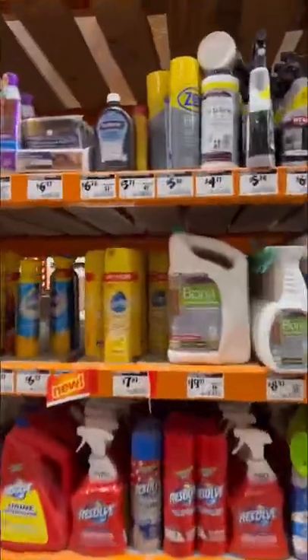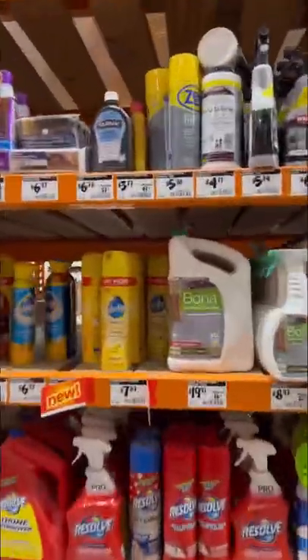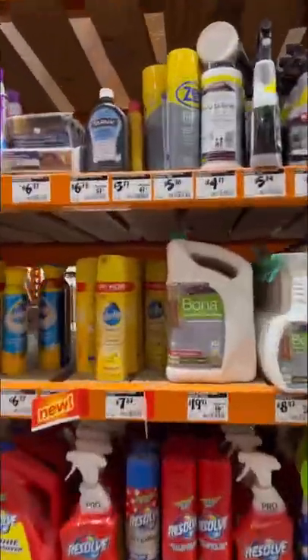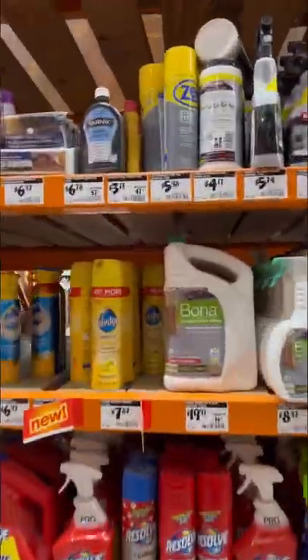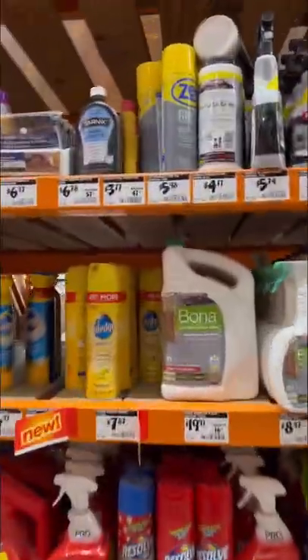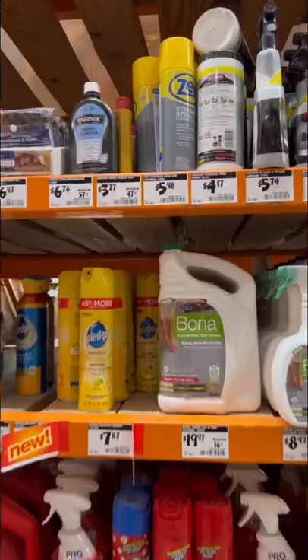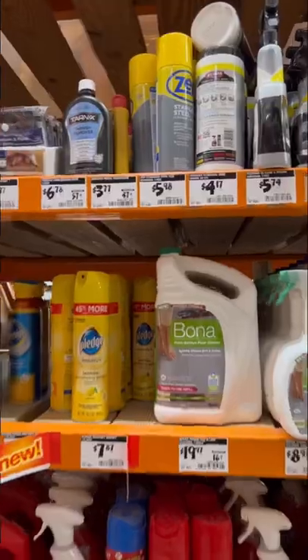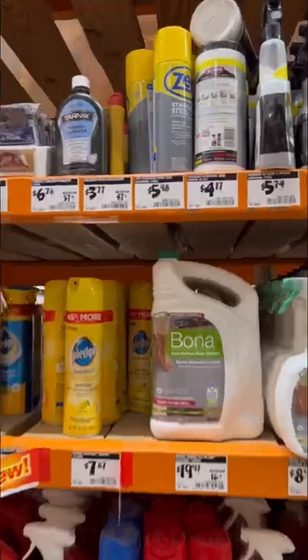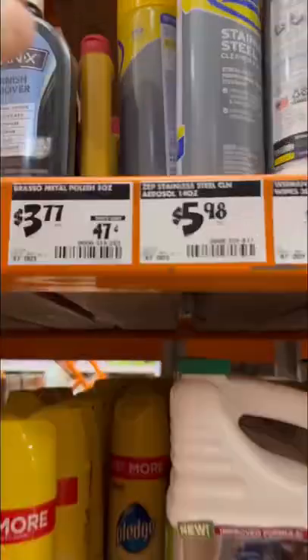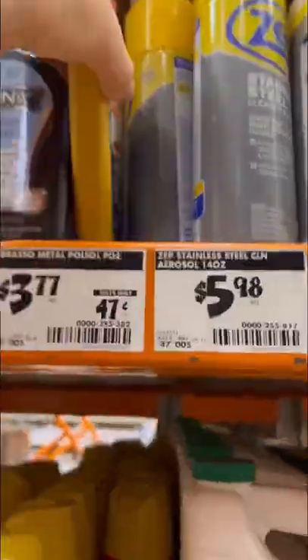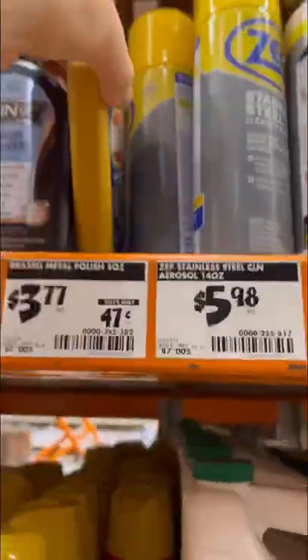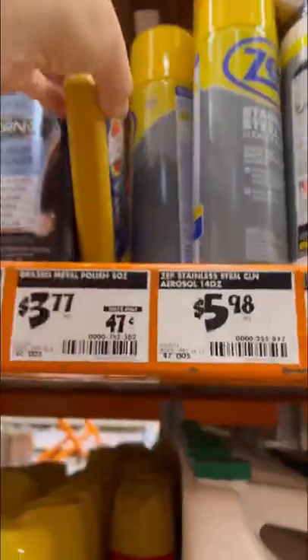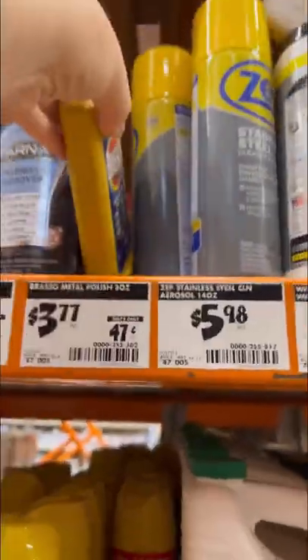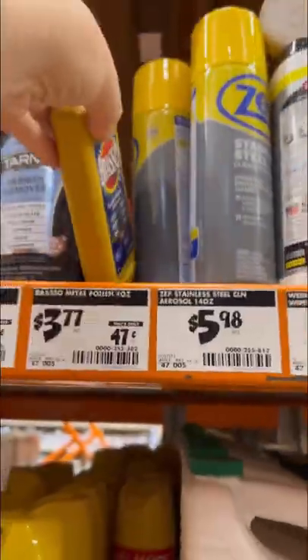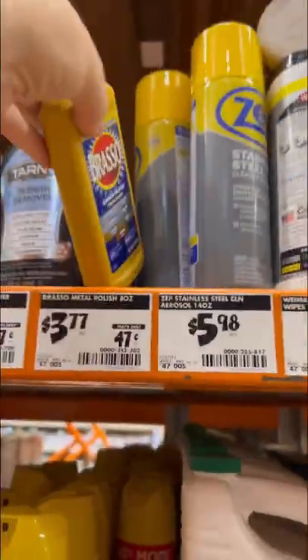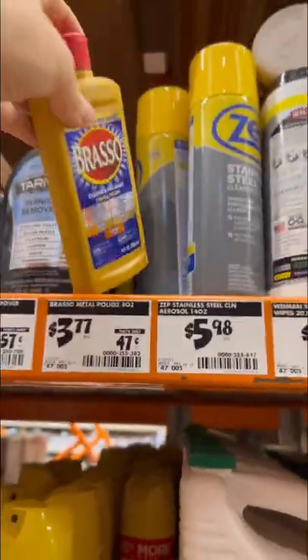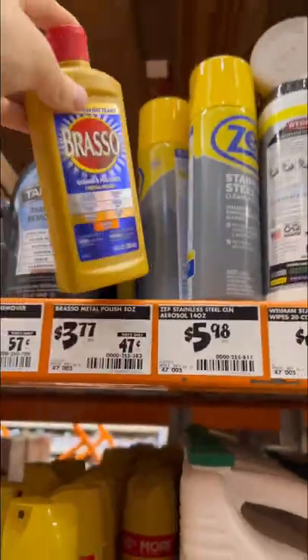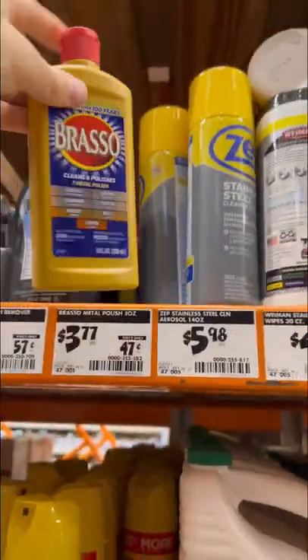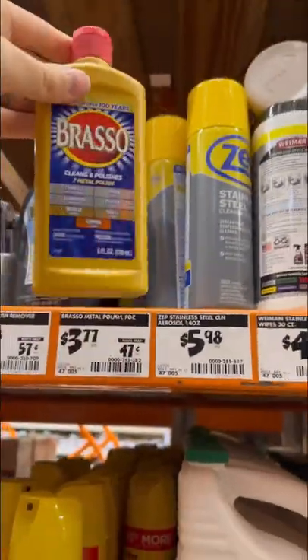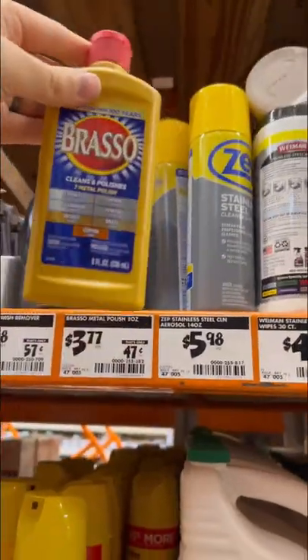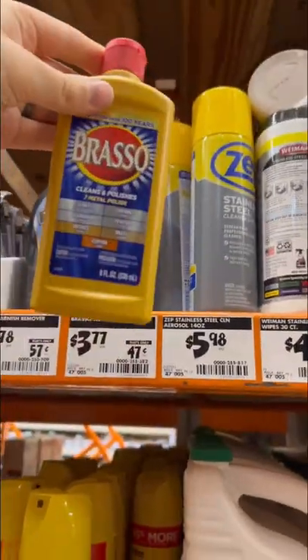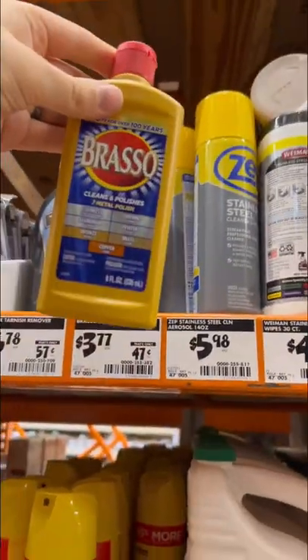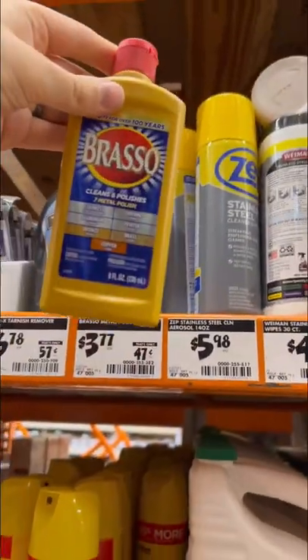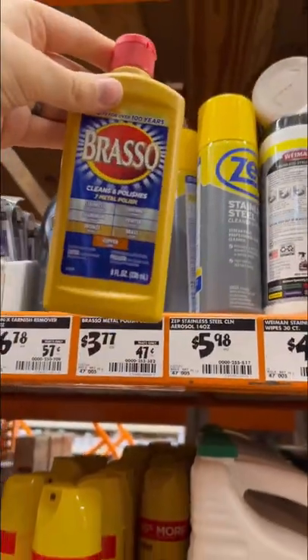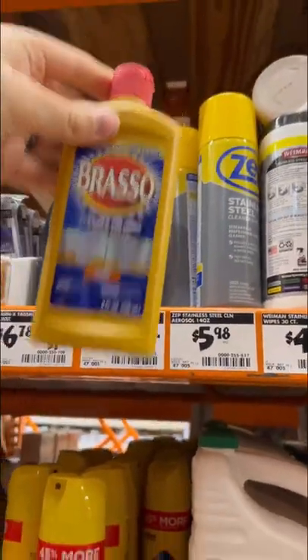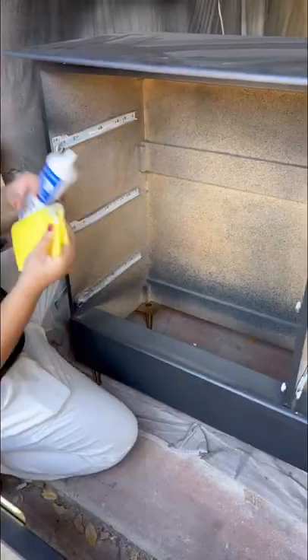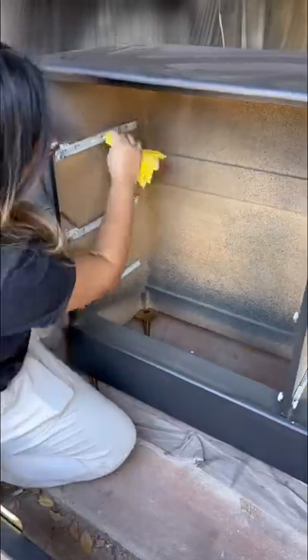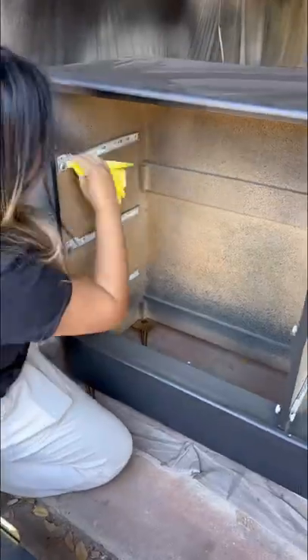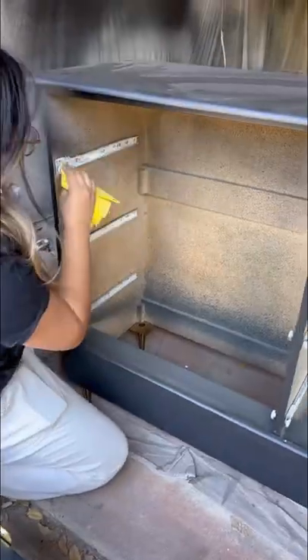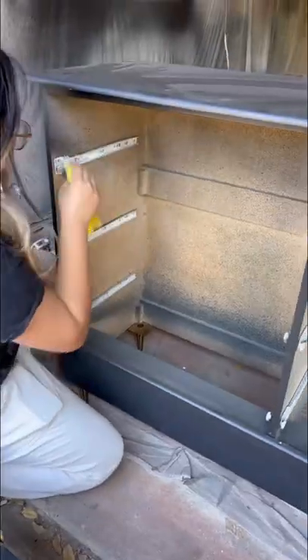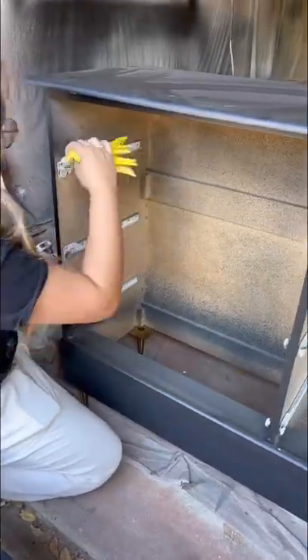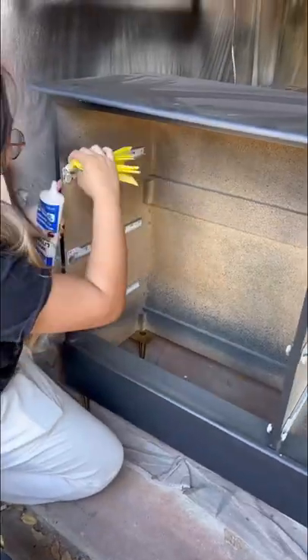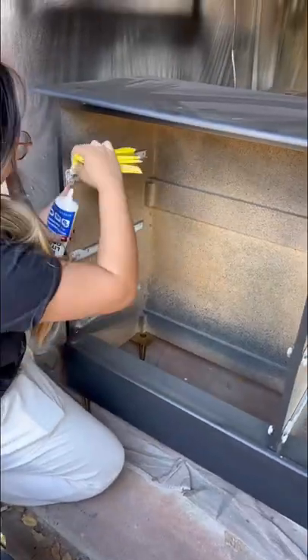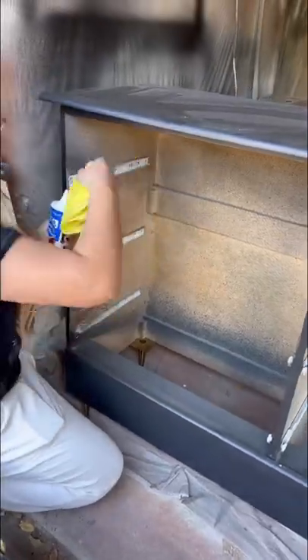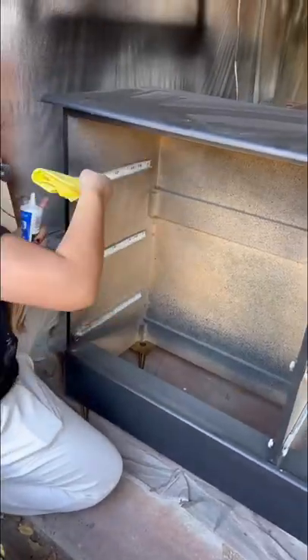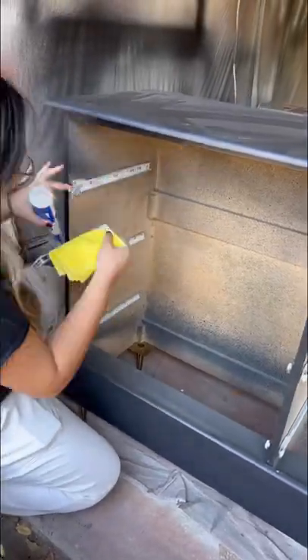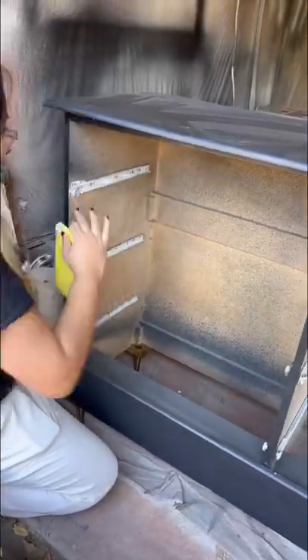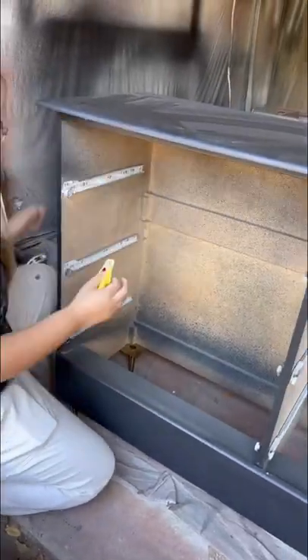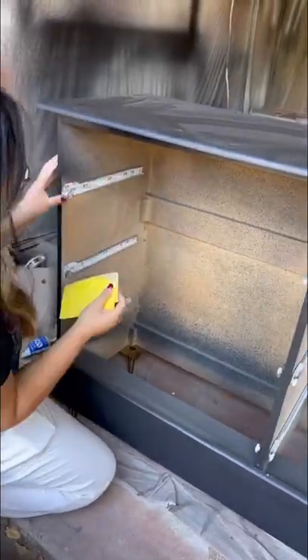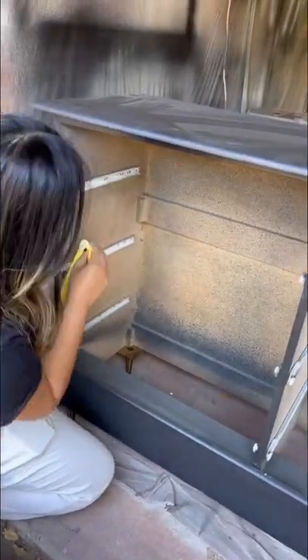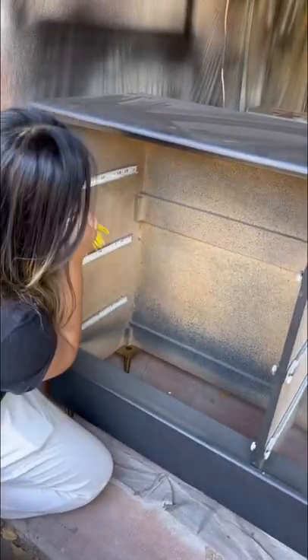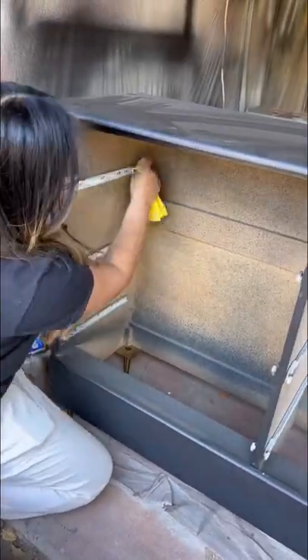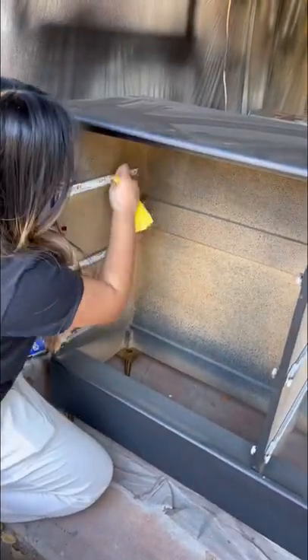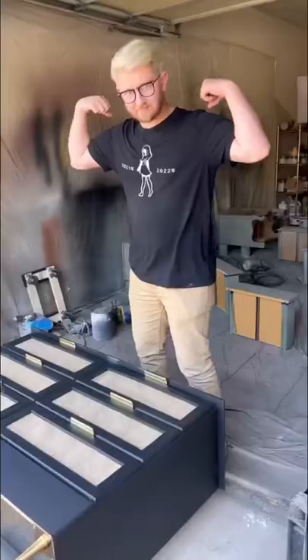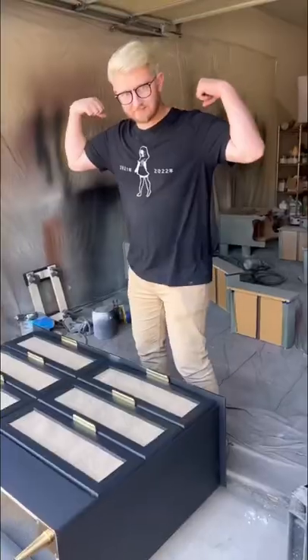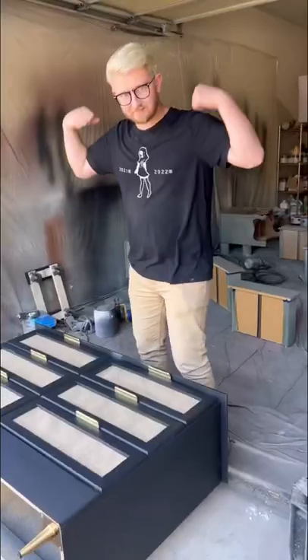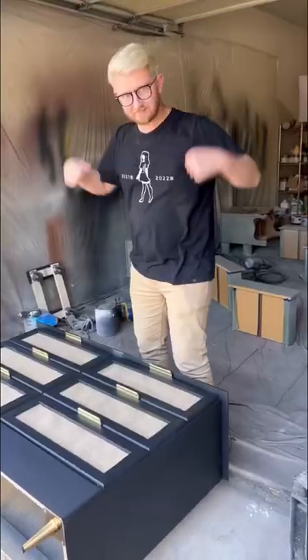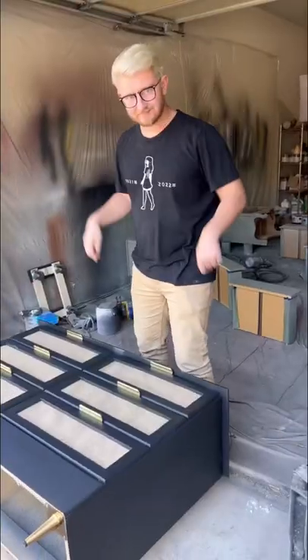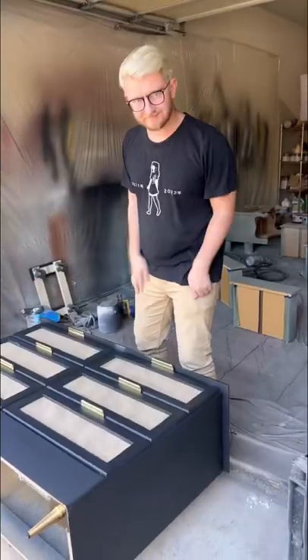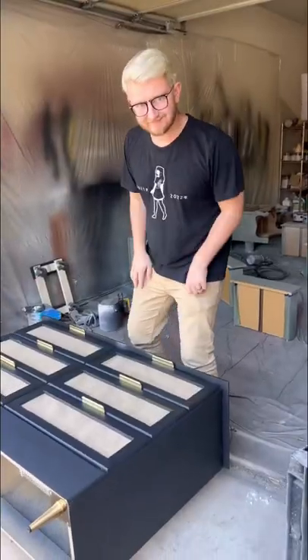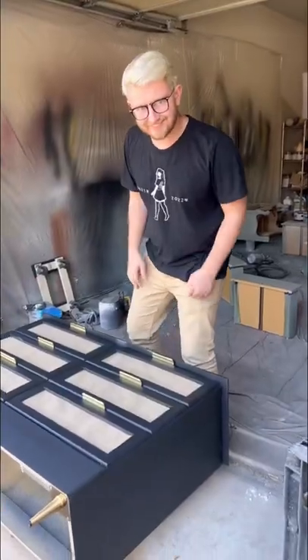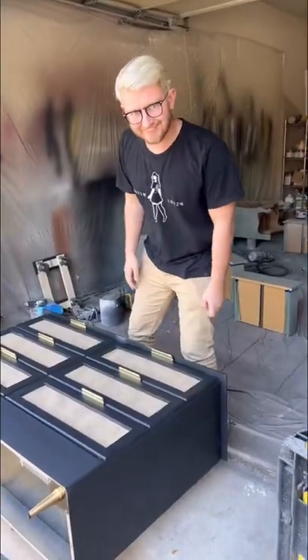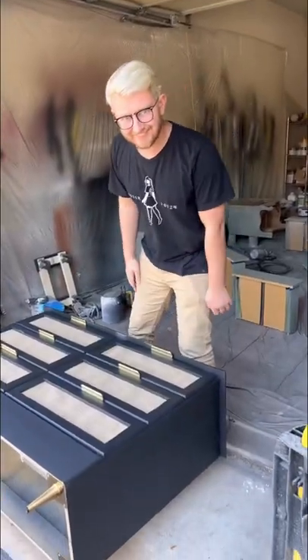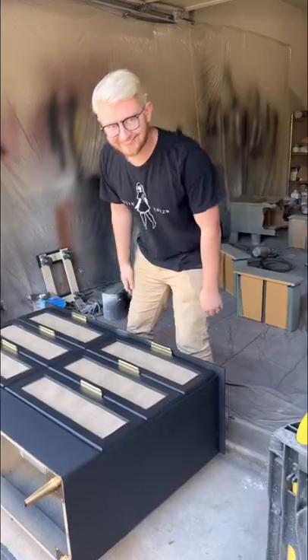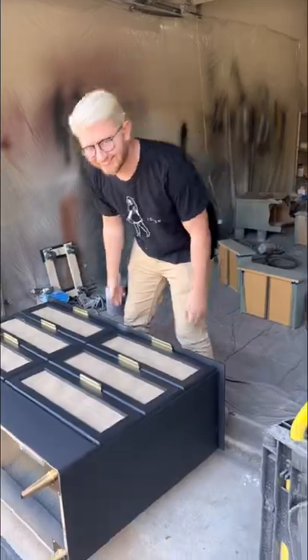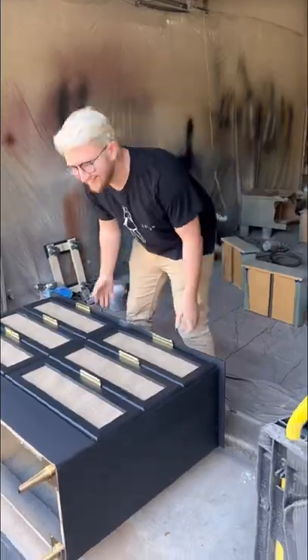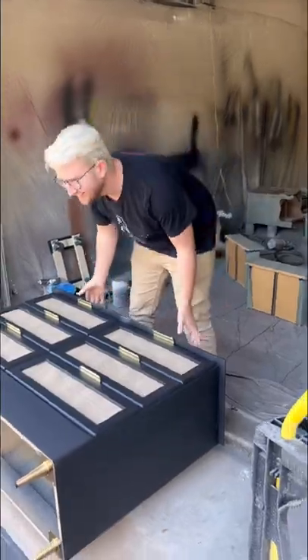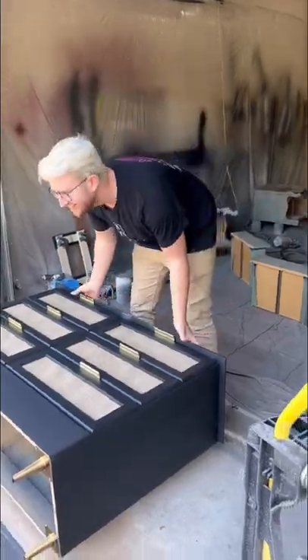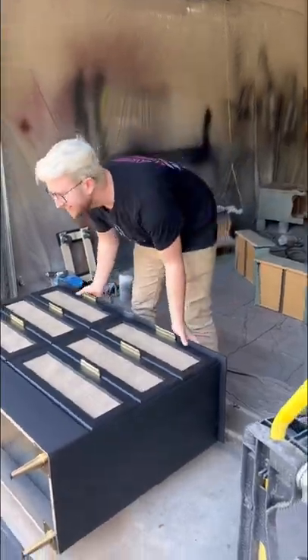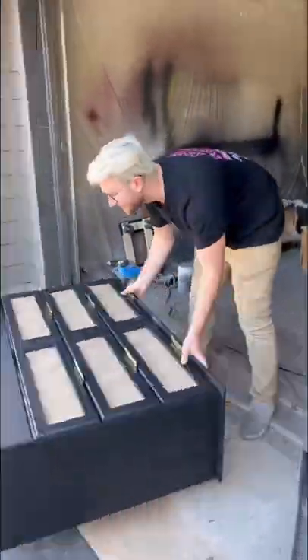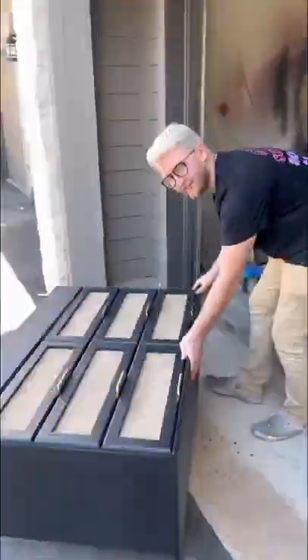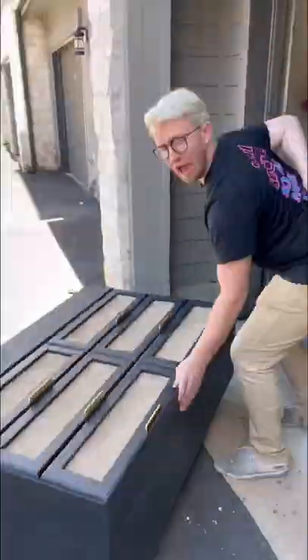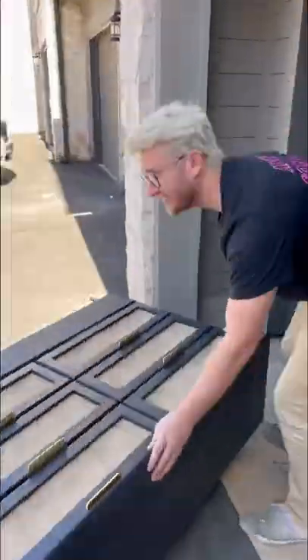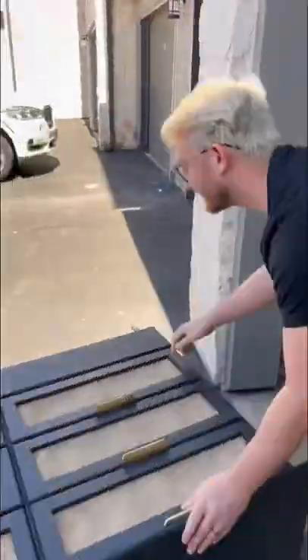Once we were back we applied some lithium grease to the drawers so they would slide more easily, then moved it over to the garage and took some staging photos.